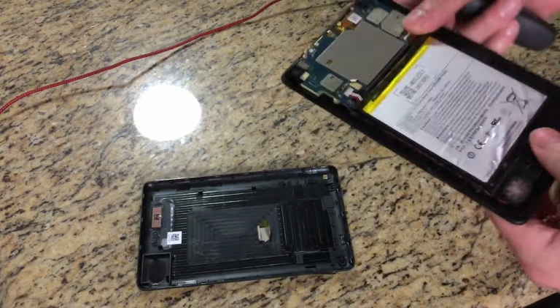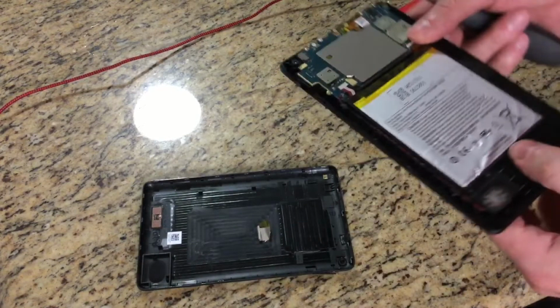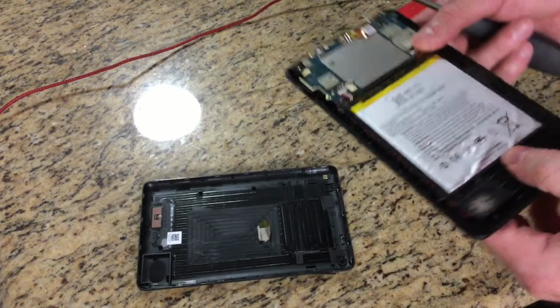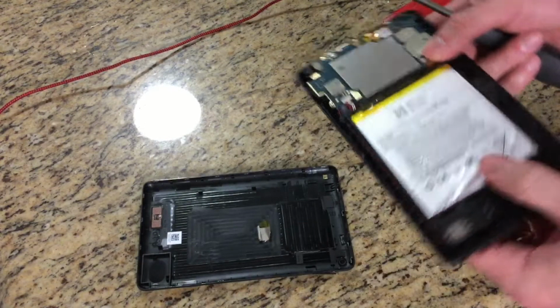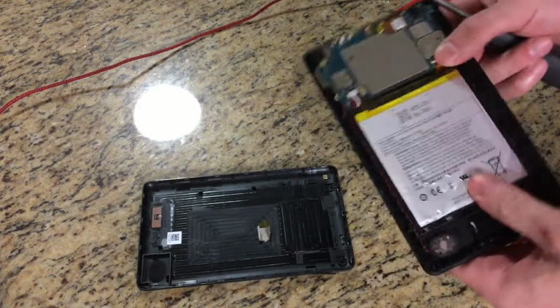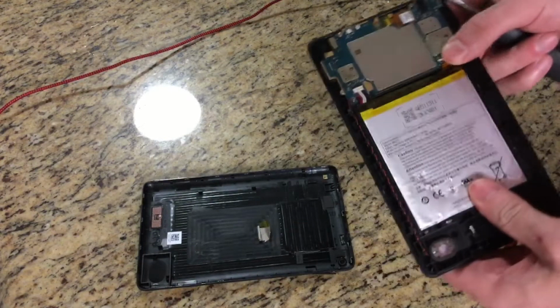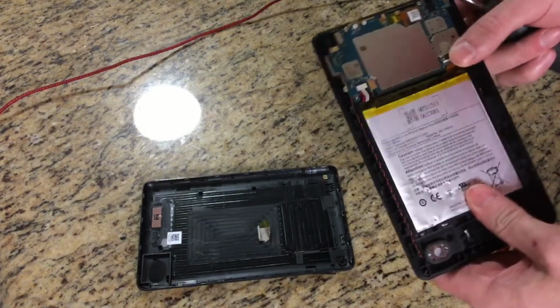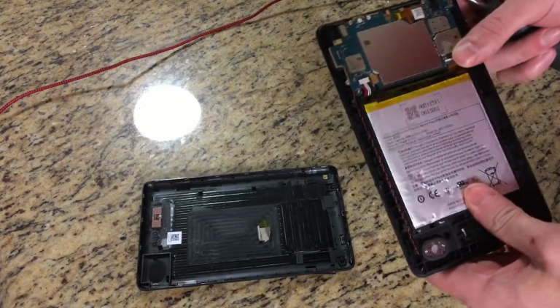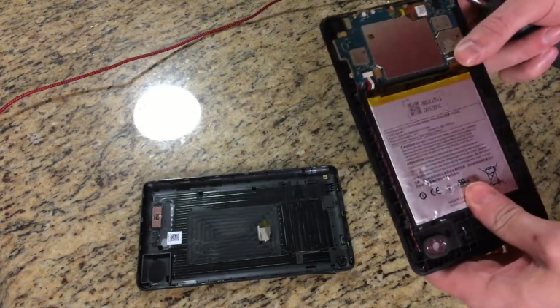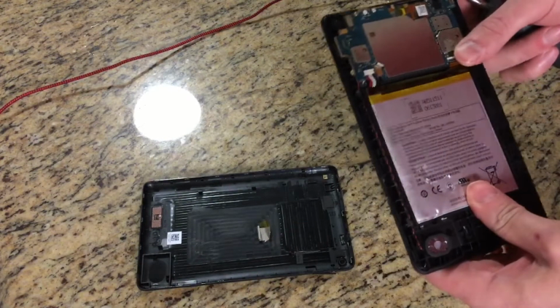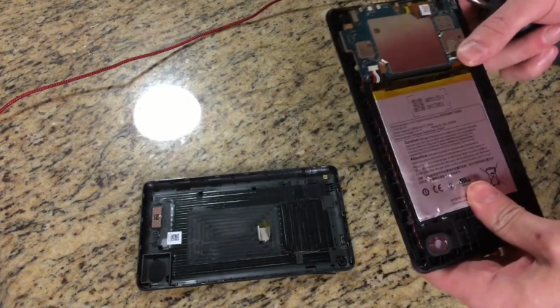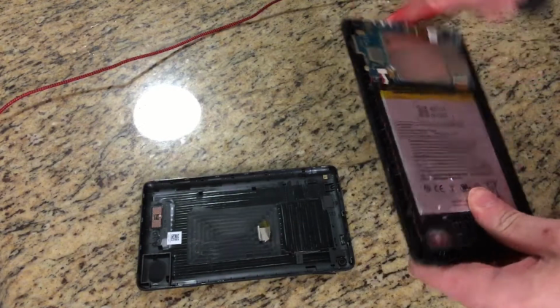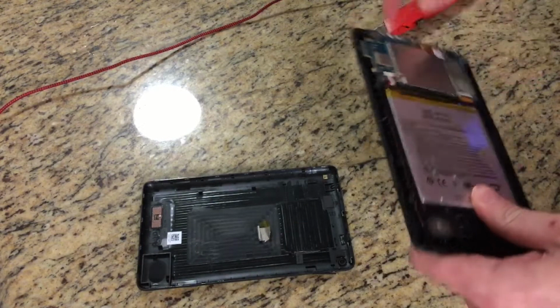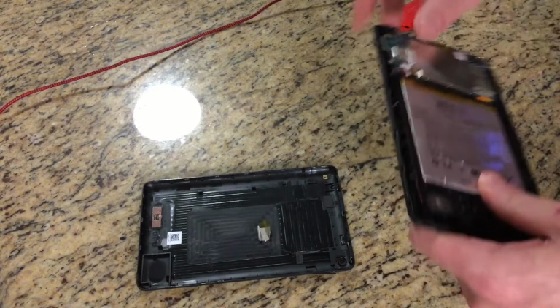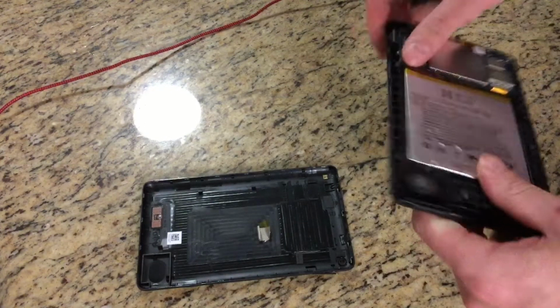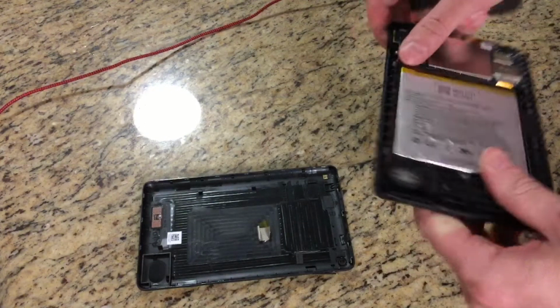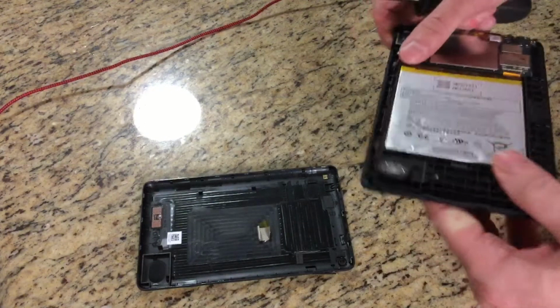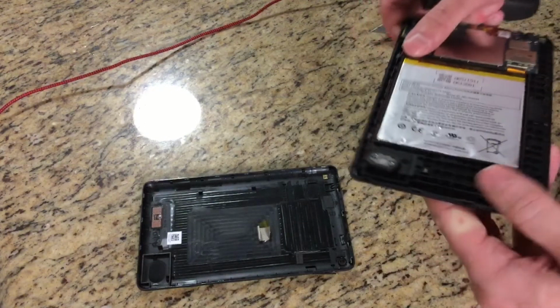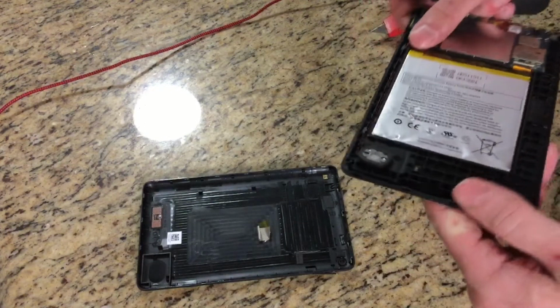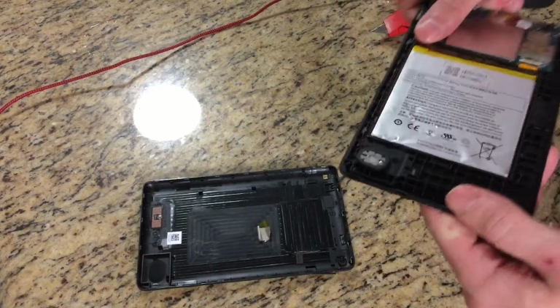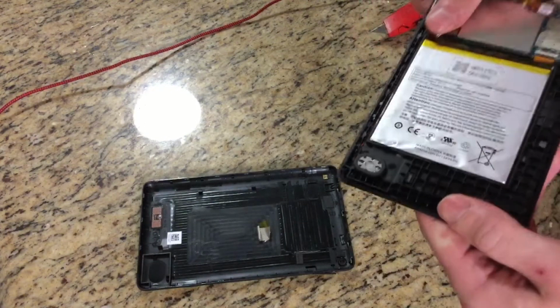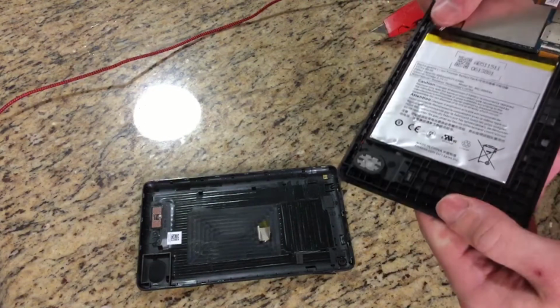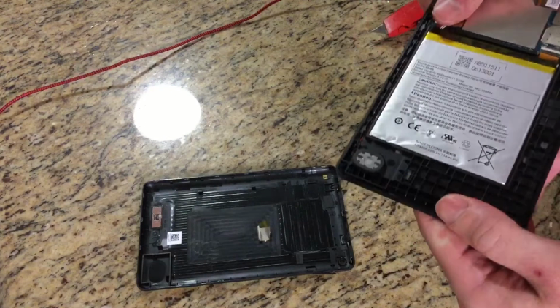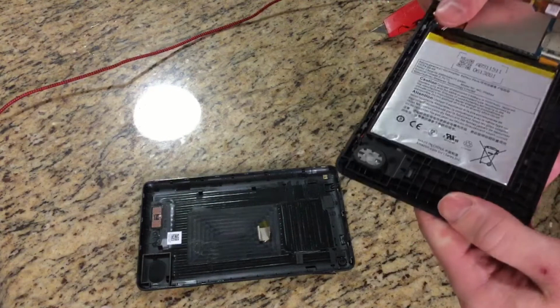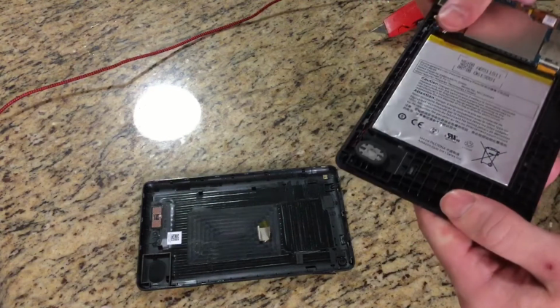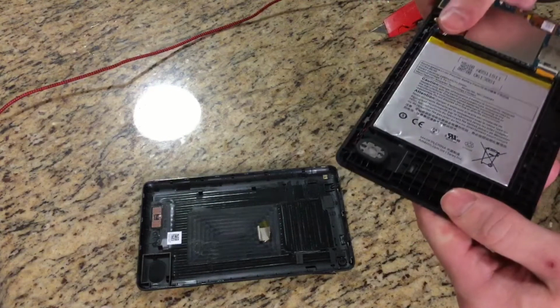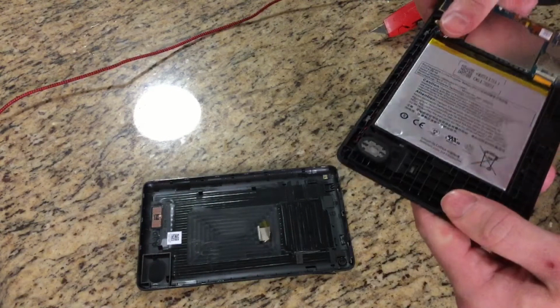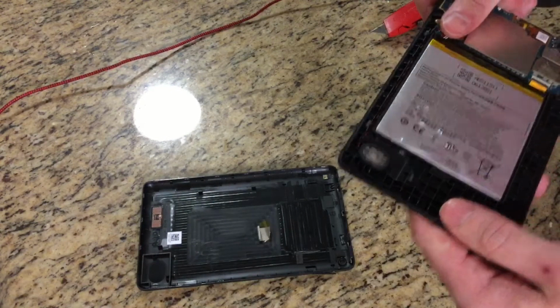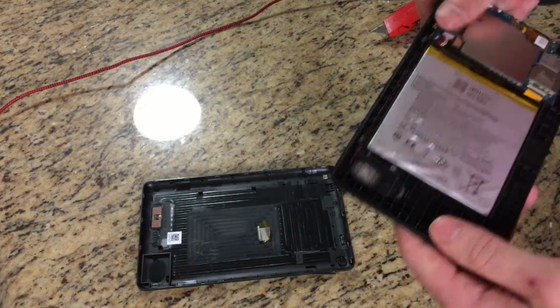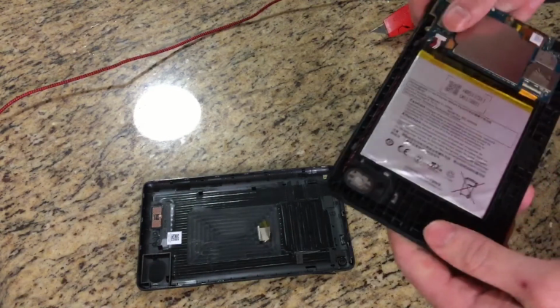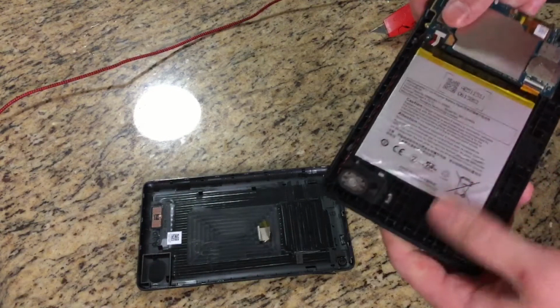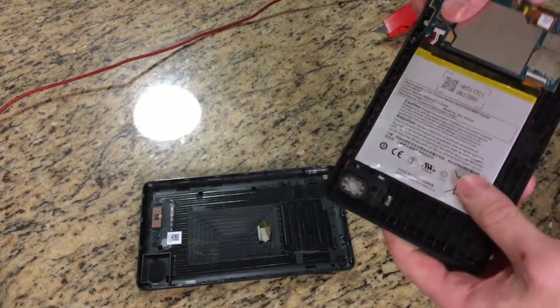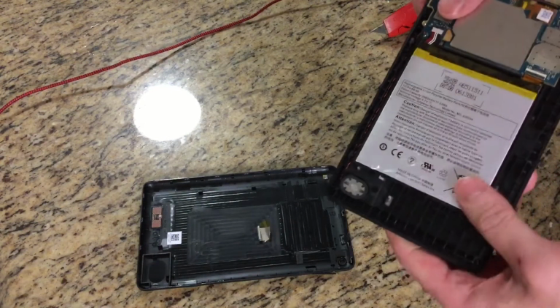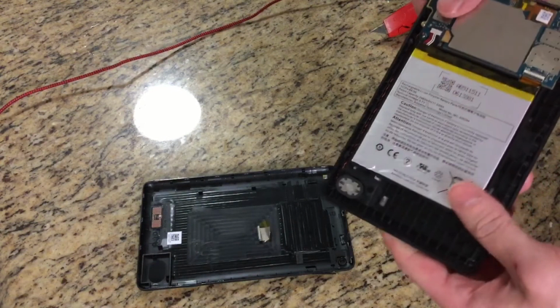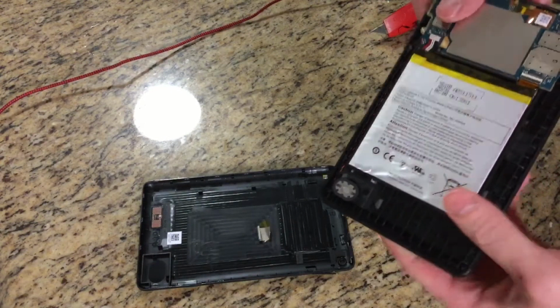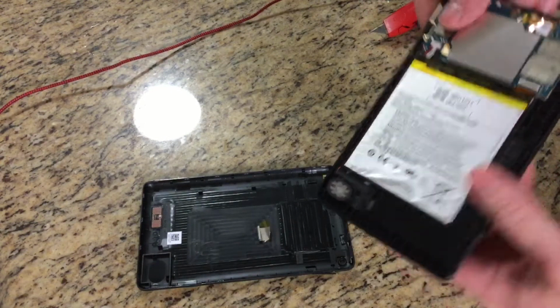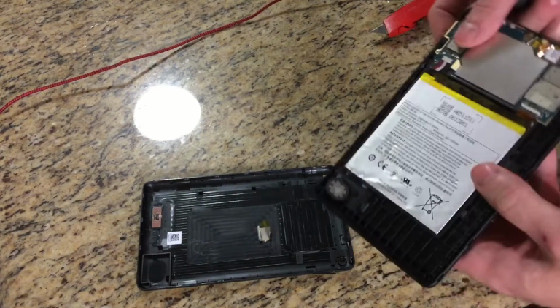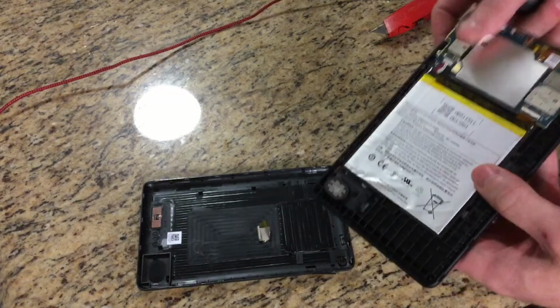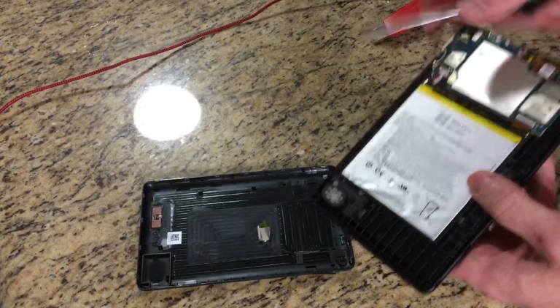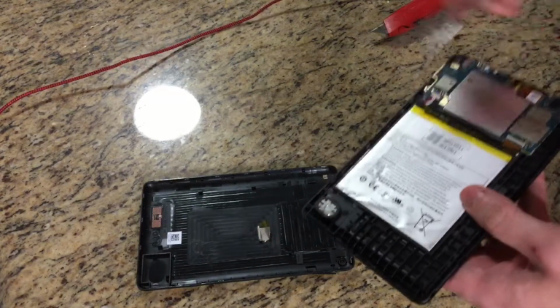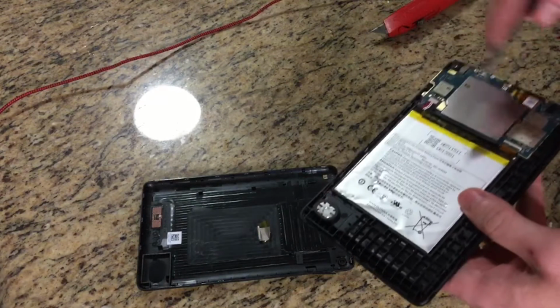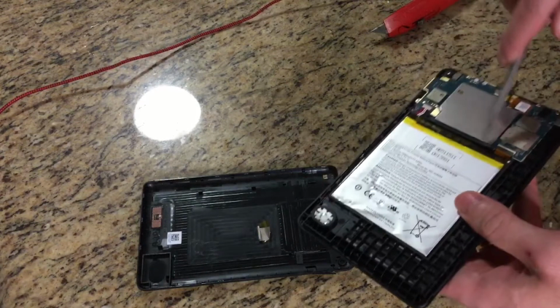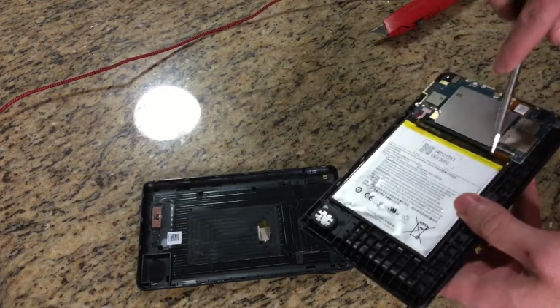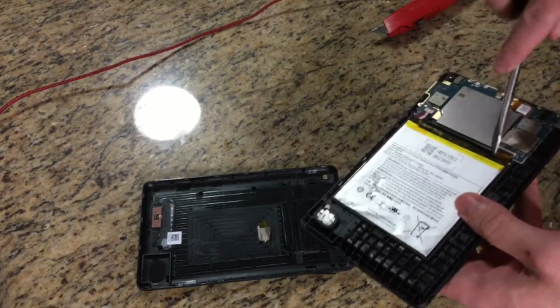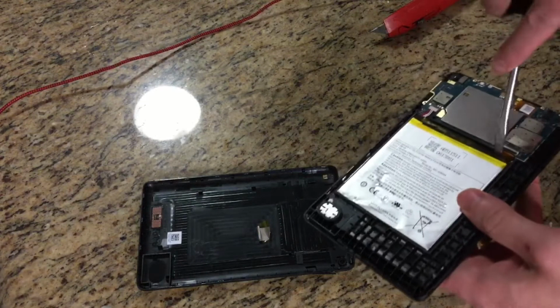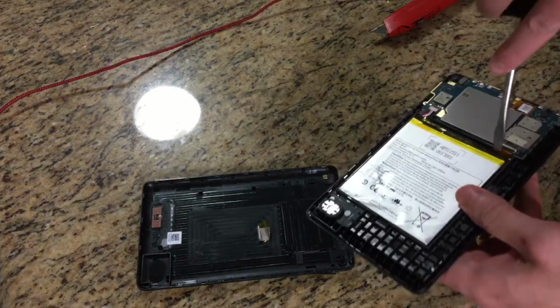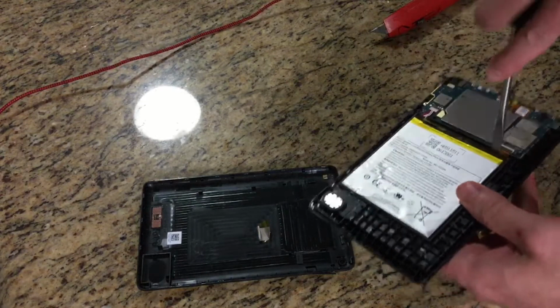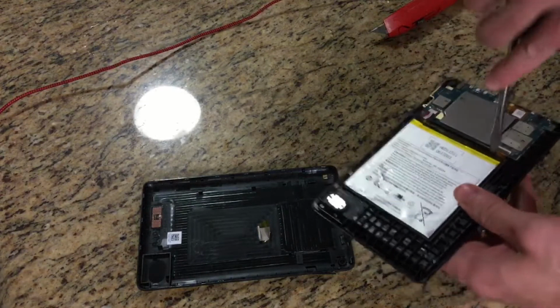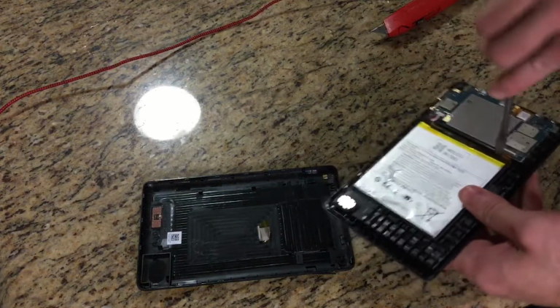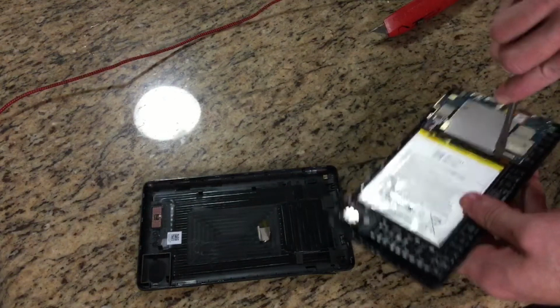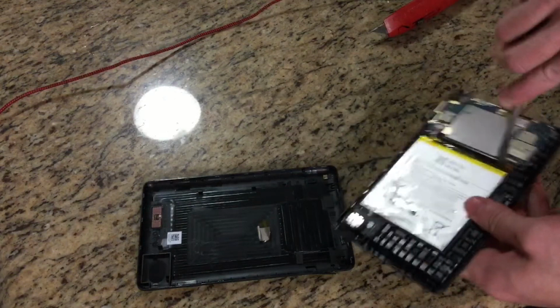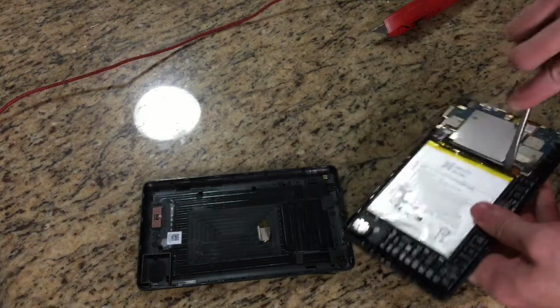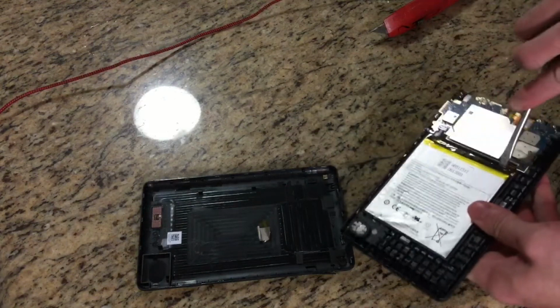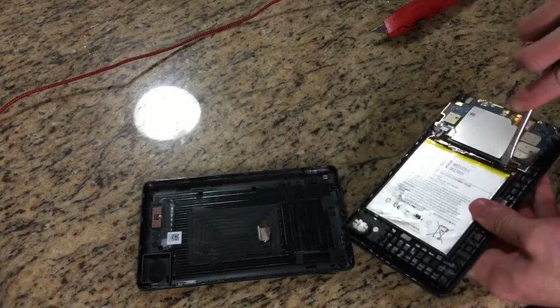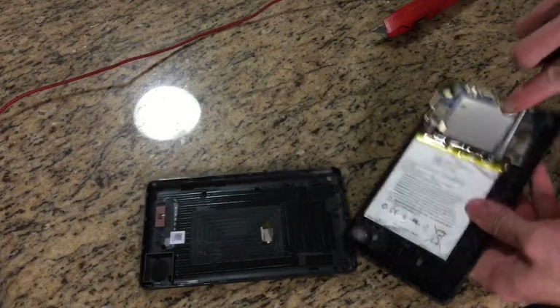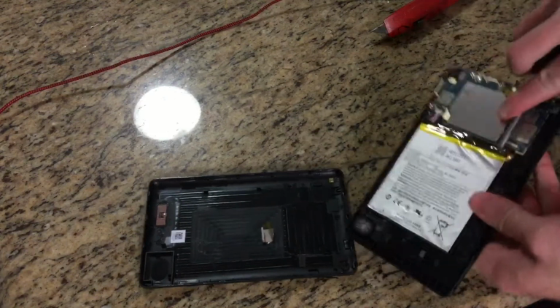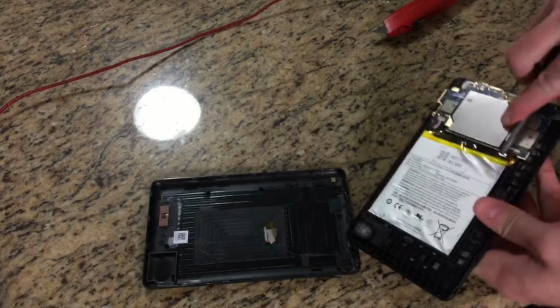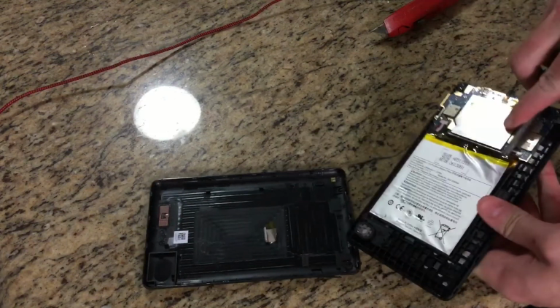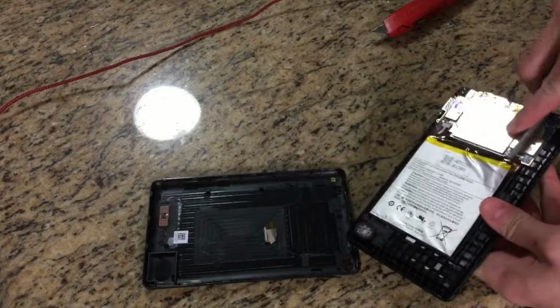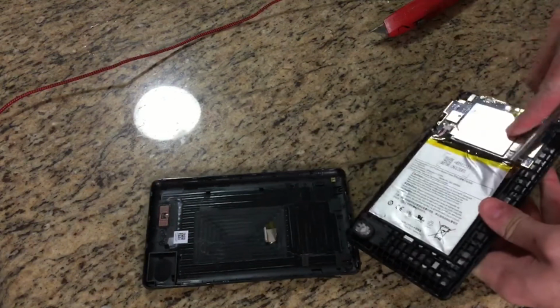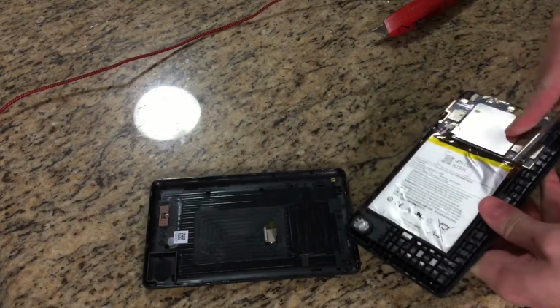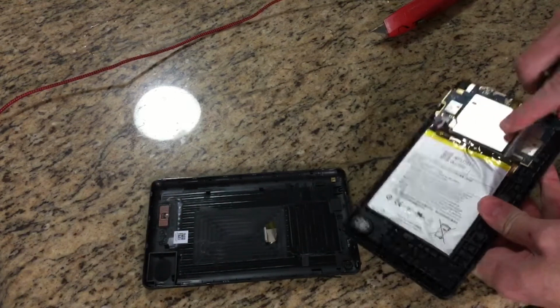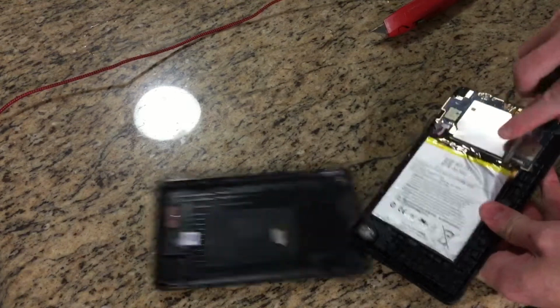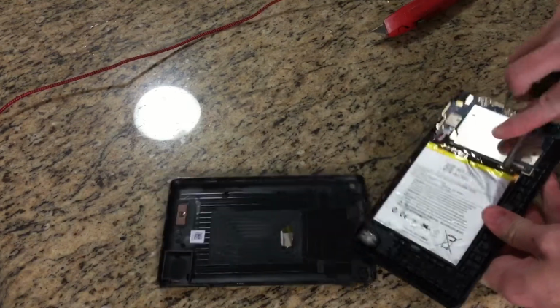Alright, there's the big battery. Let's go ahead and get that out of there.